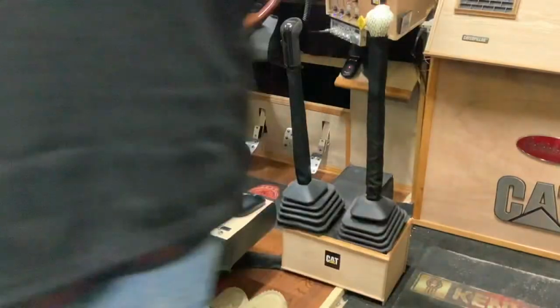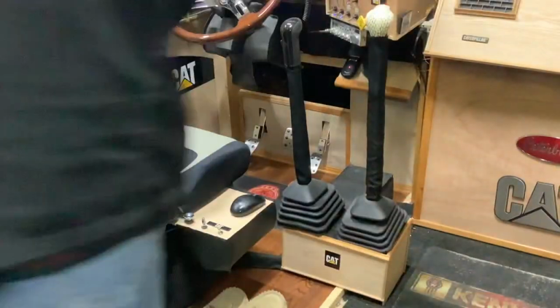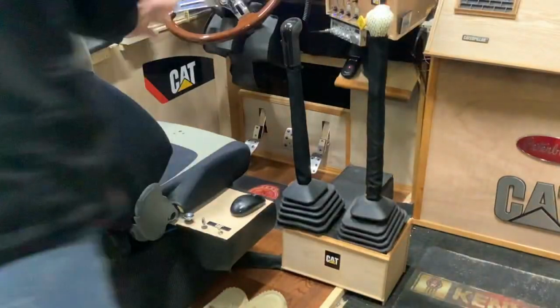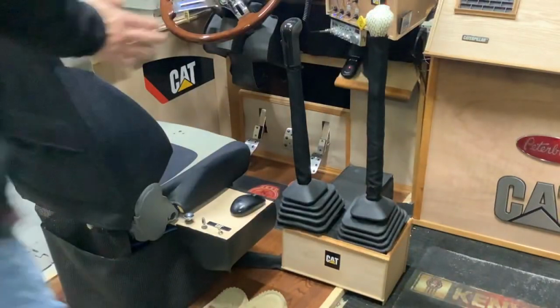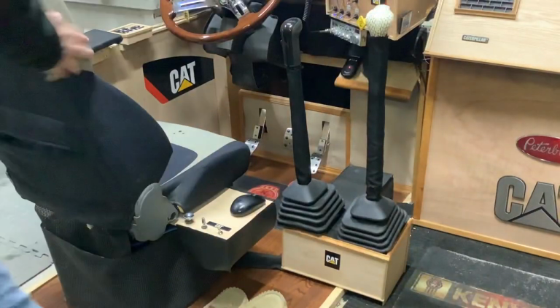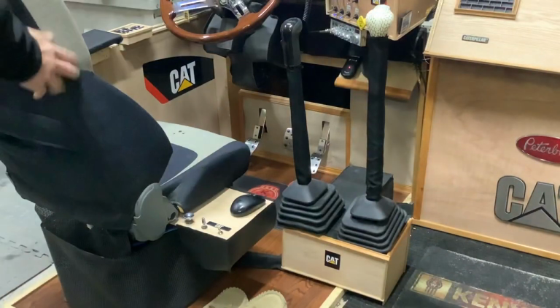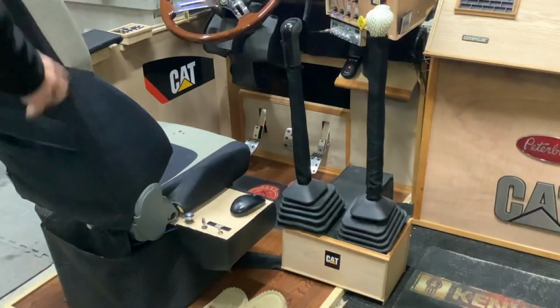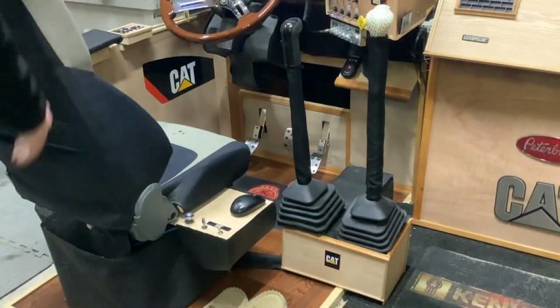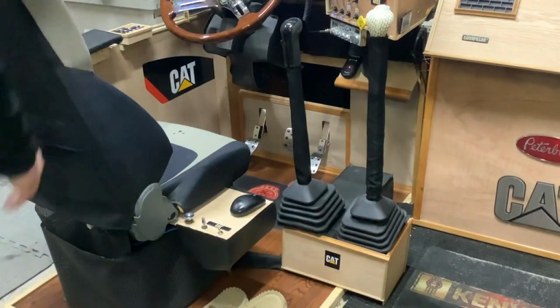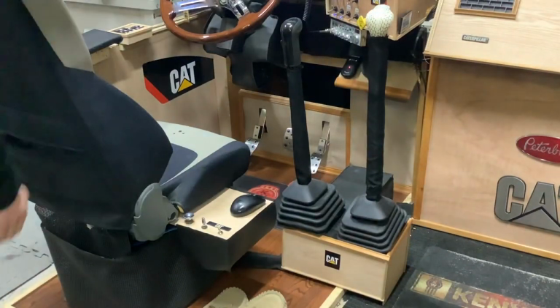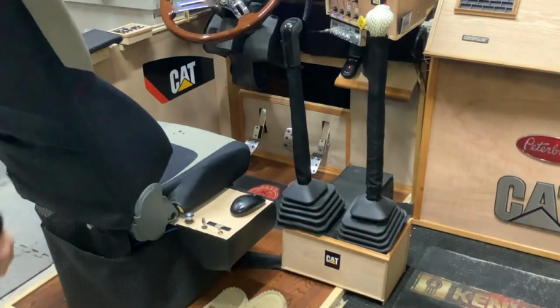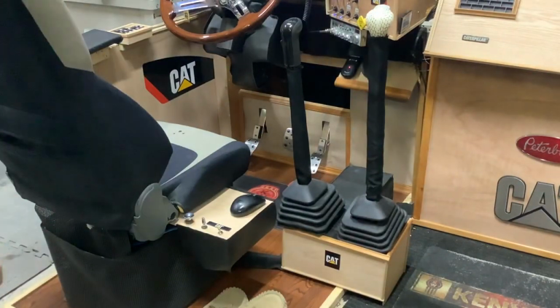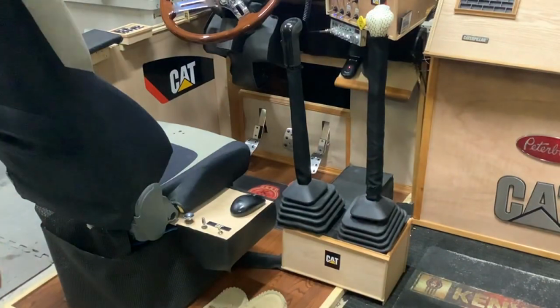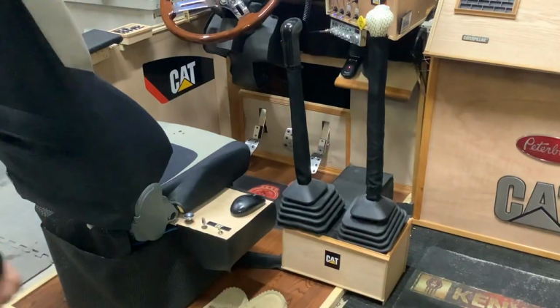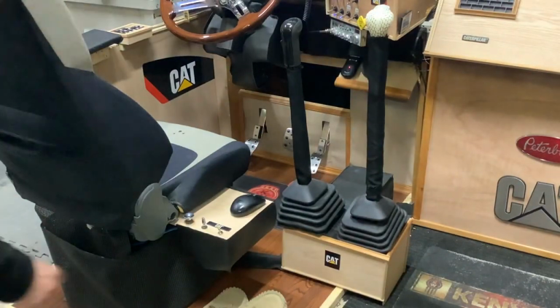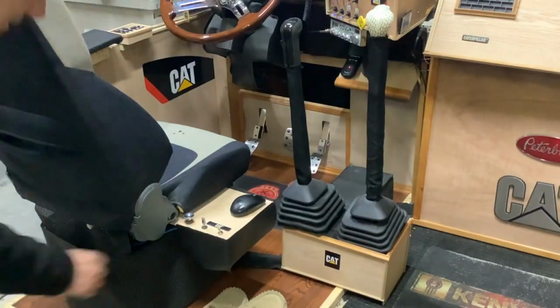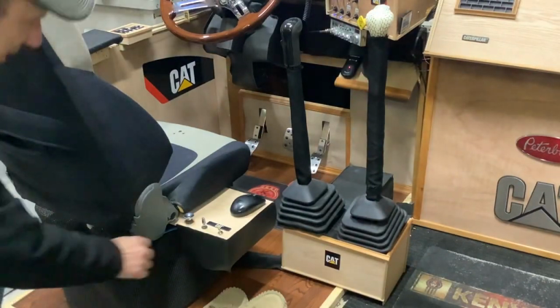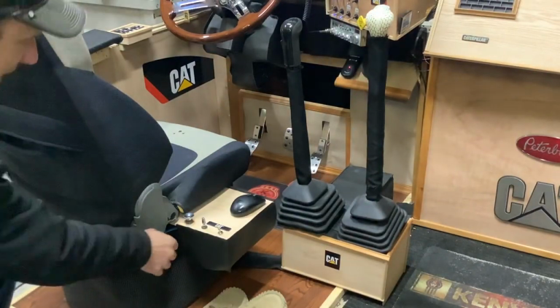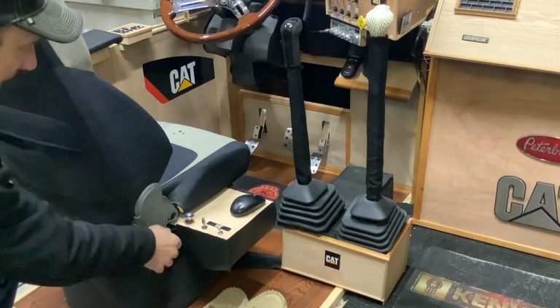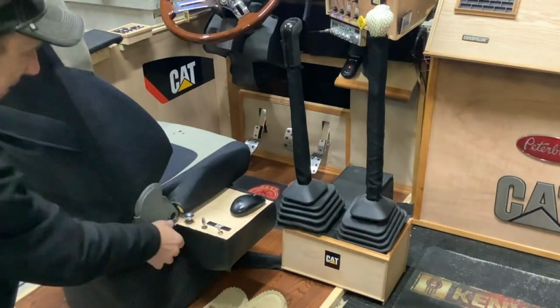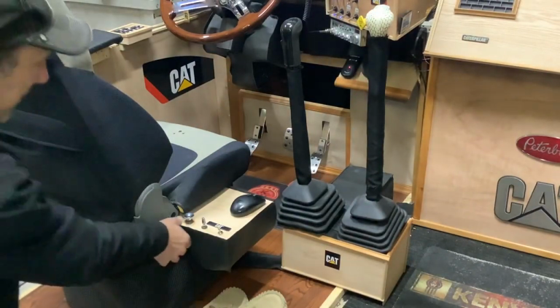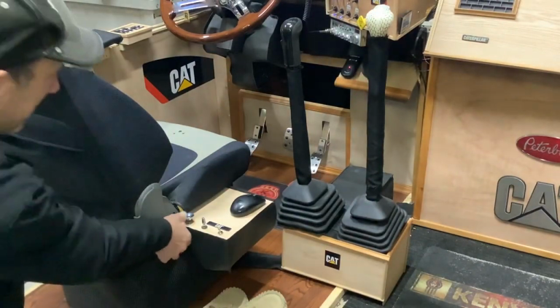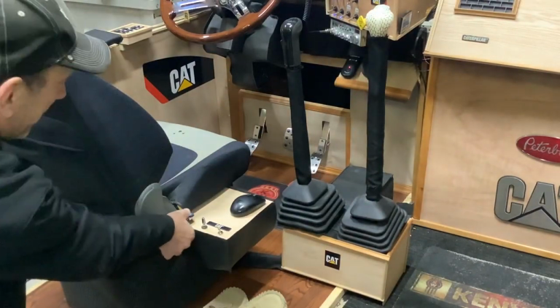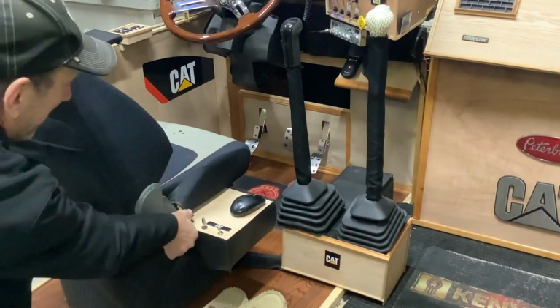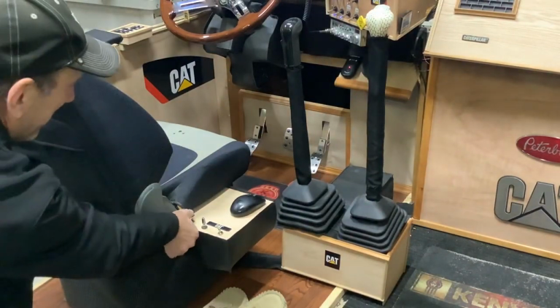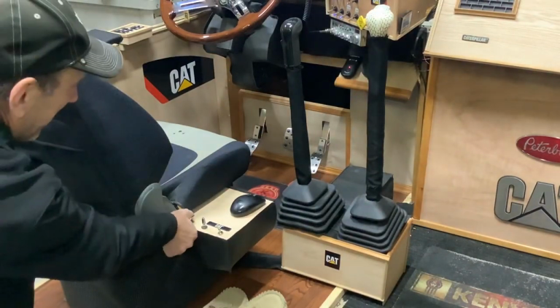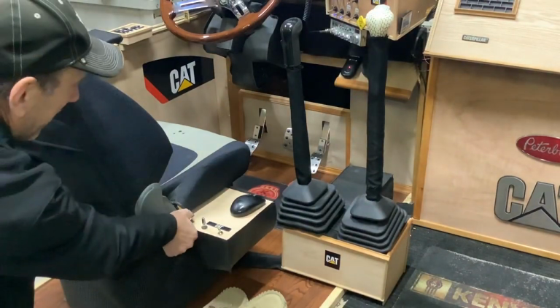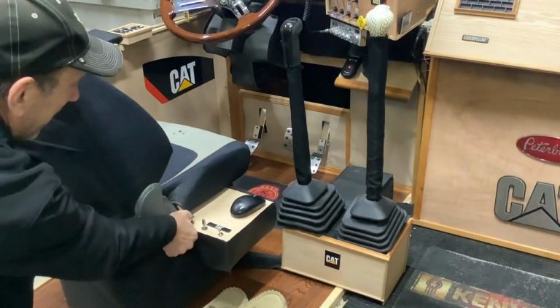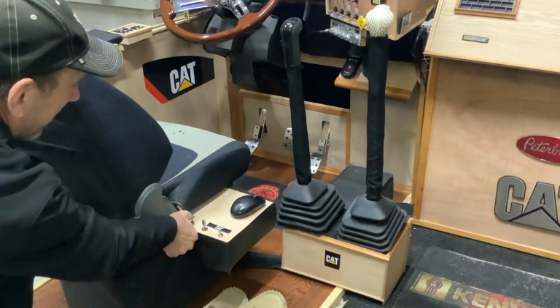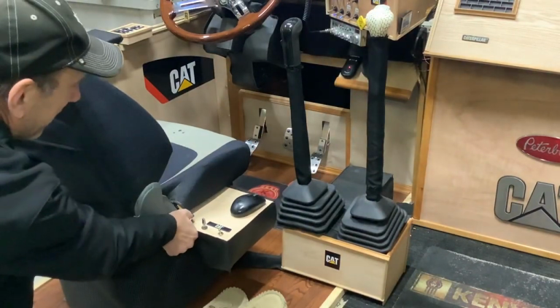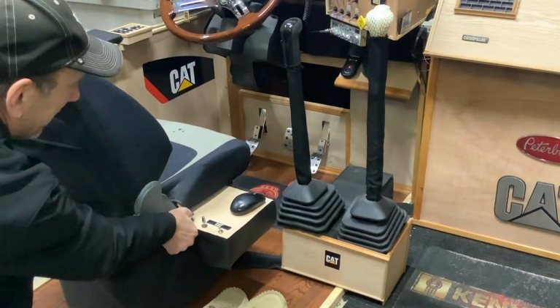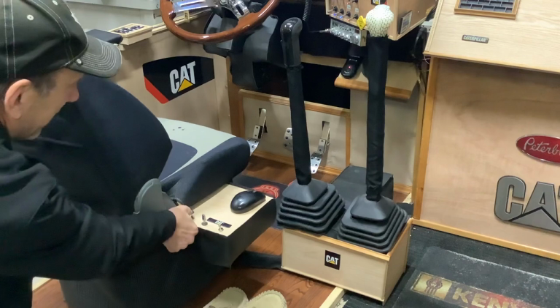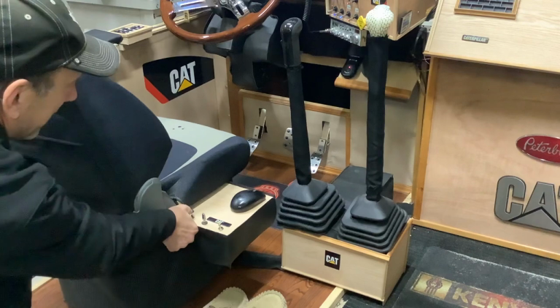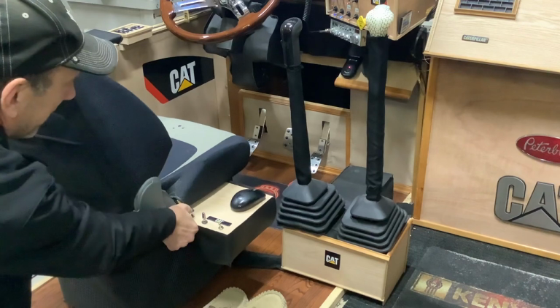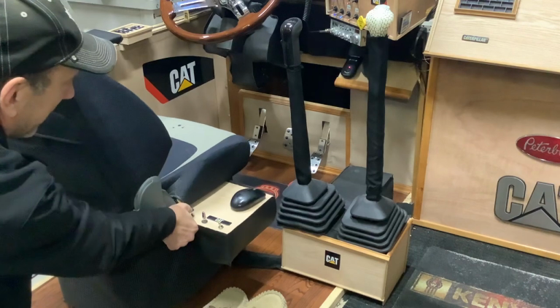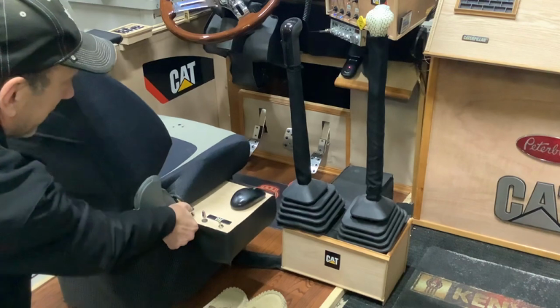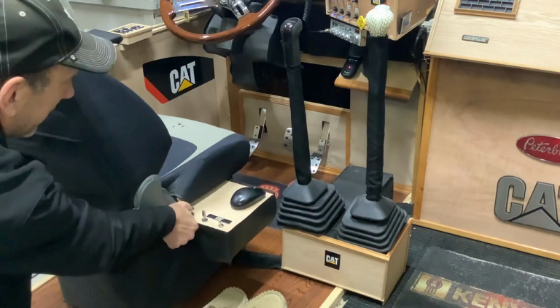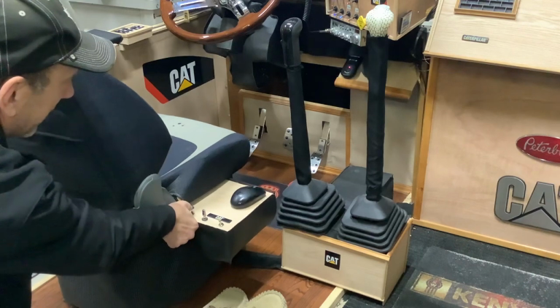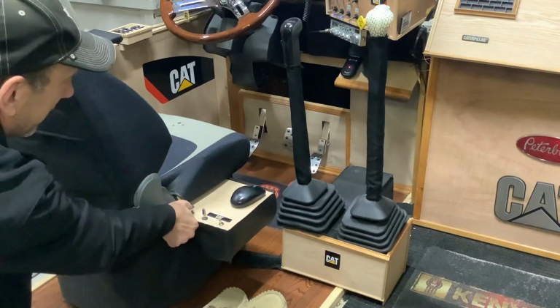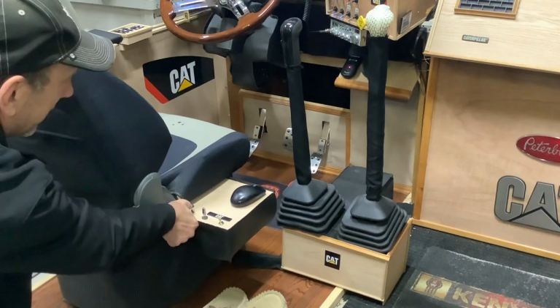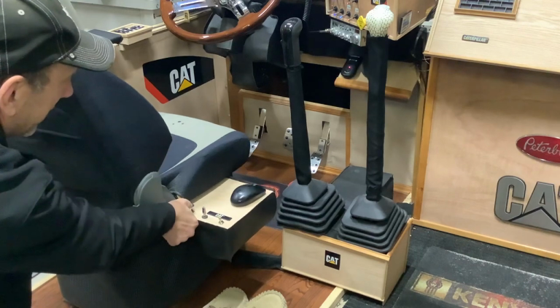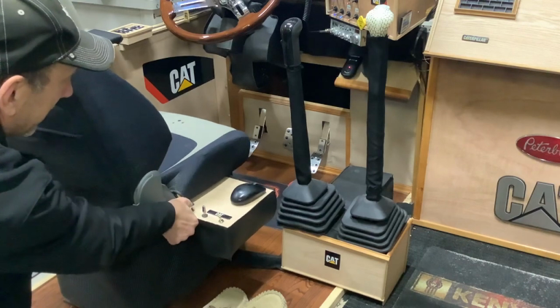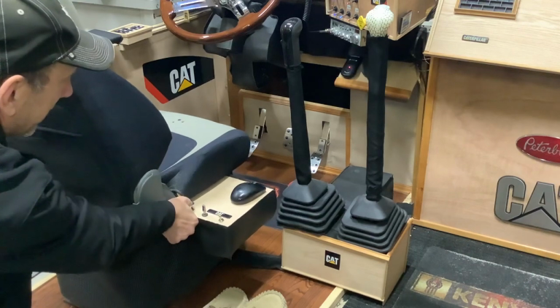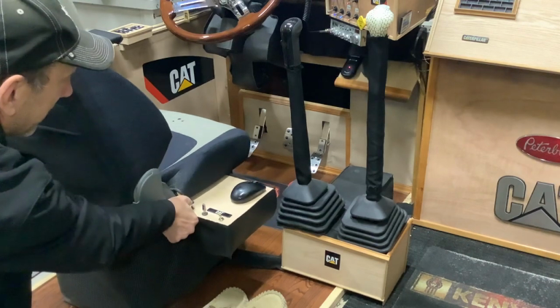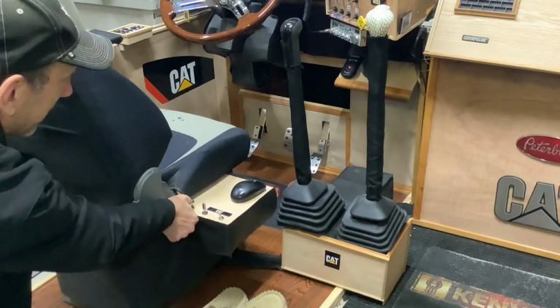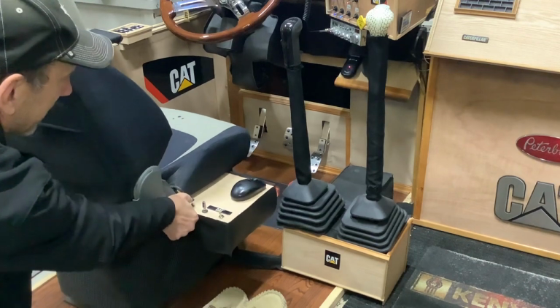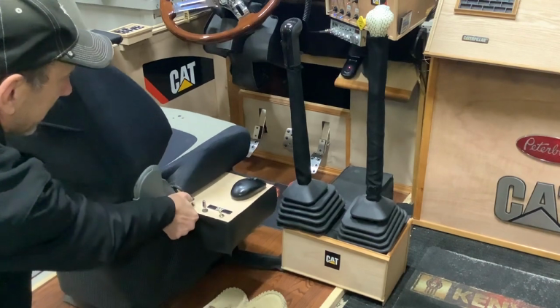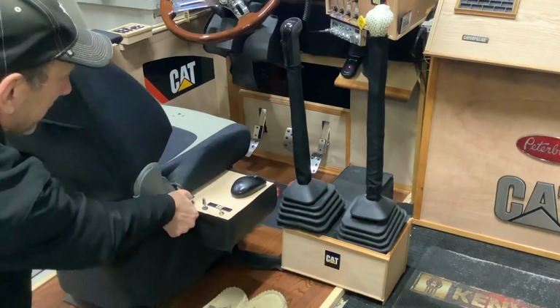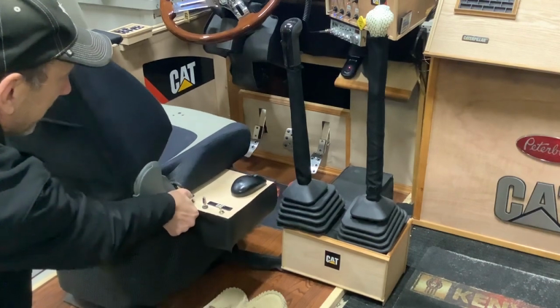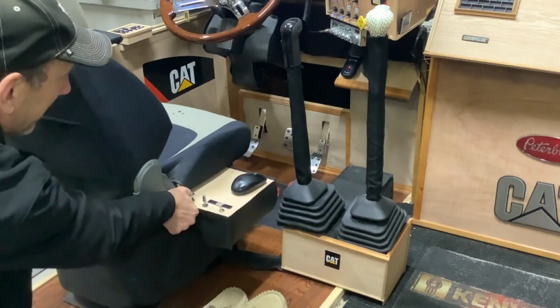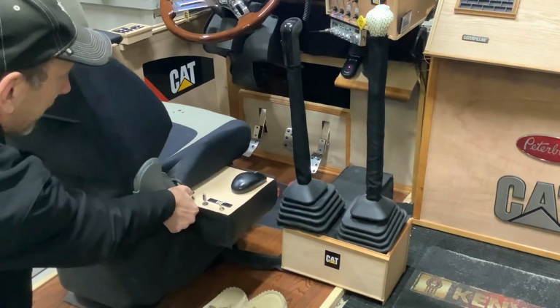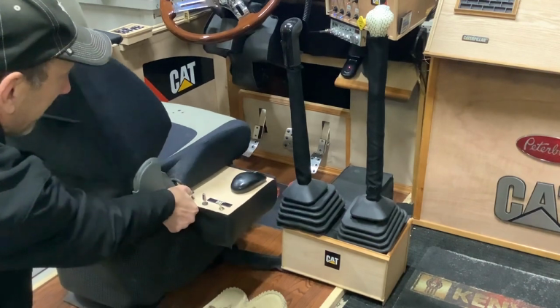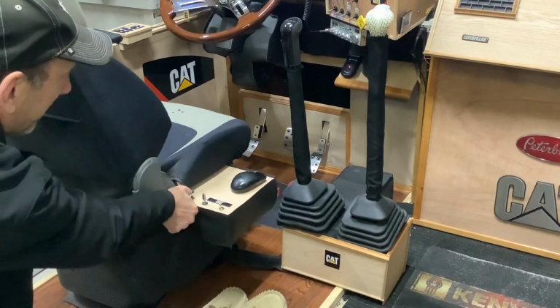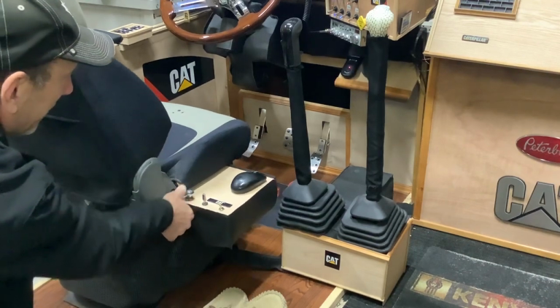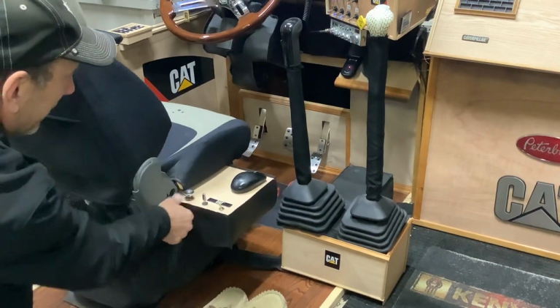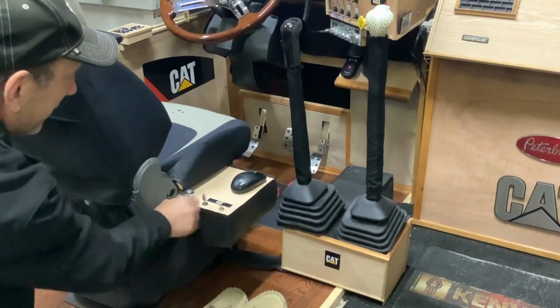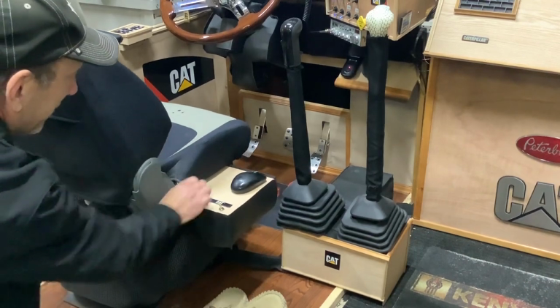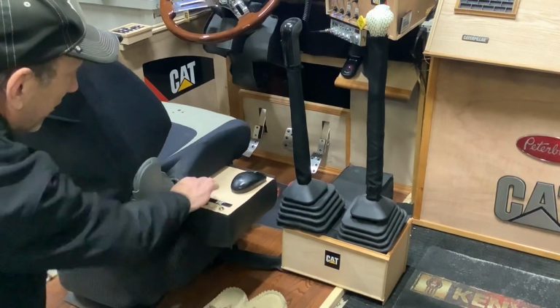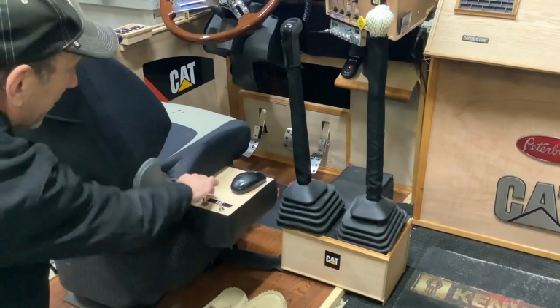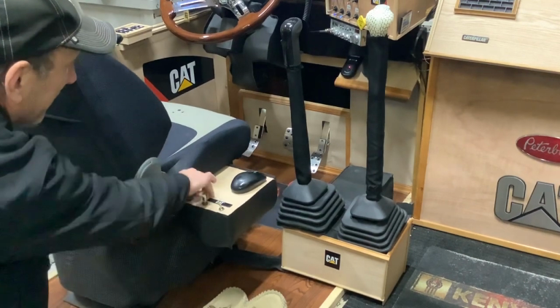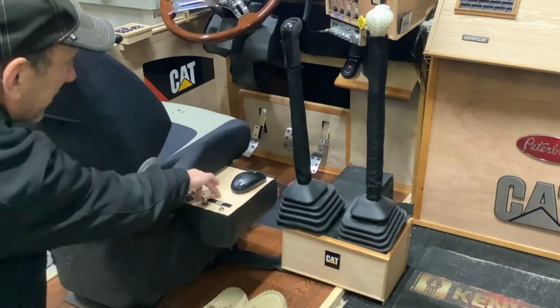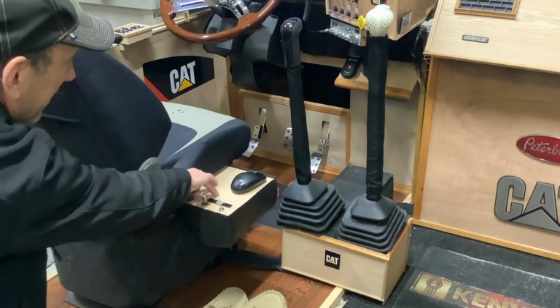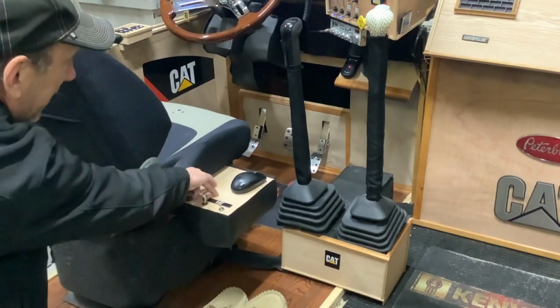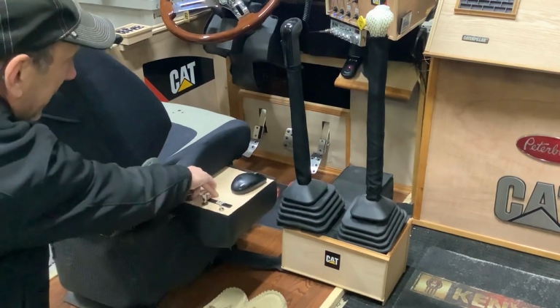The seat is connected to shop air, so I've got full control of seat height.